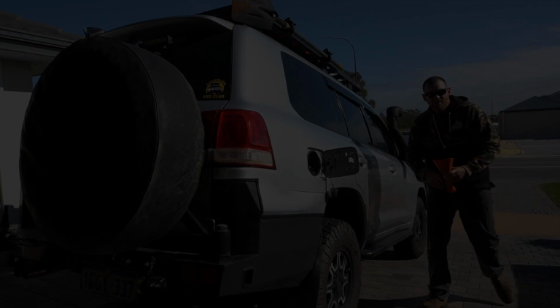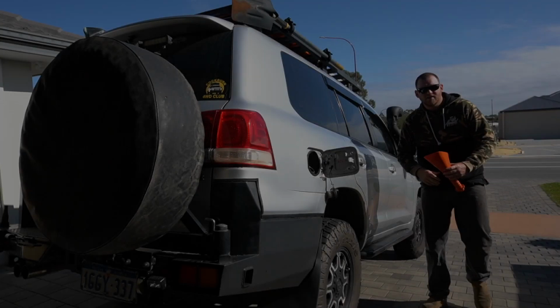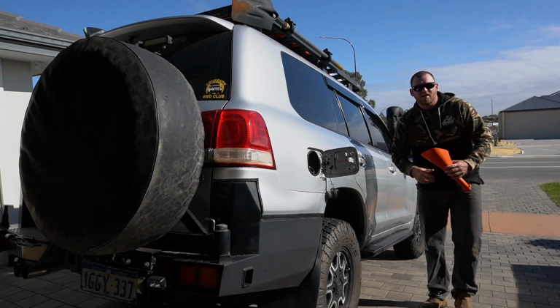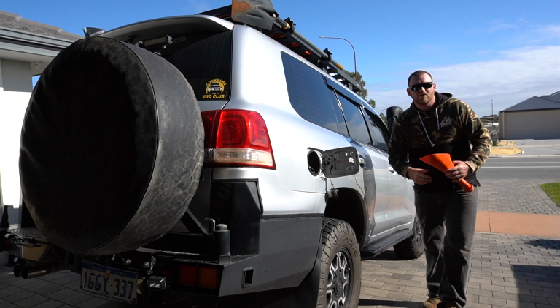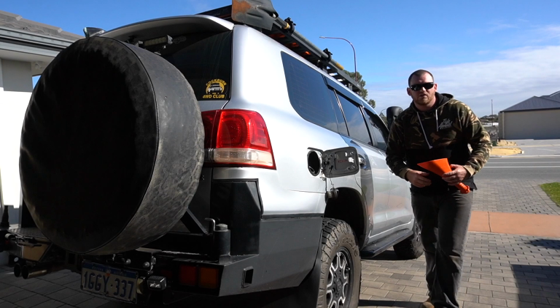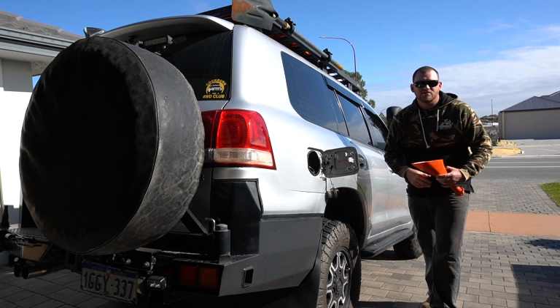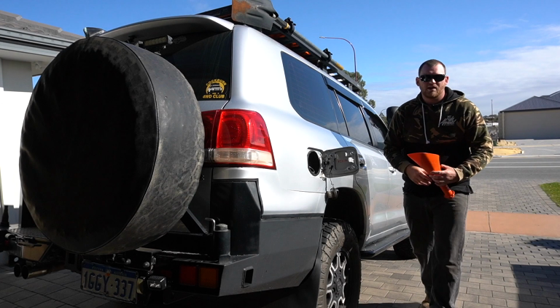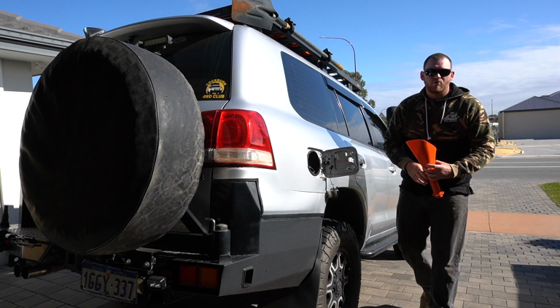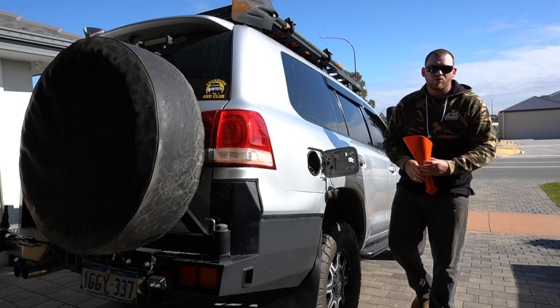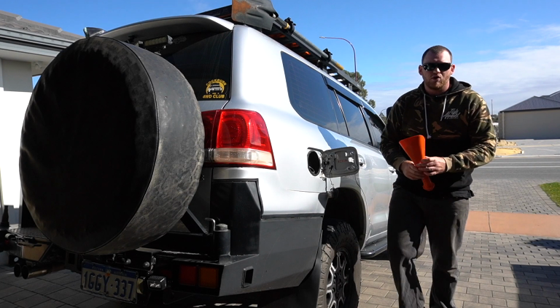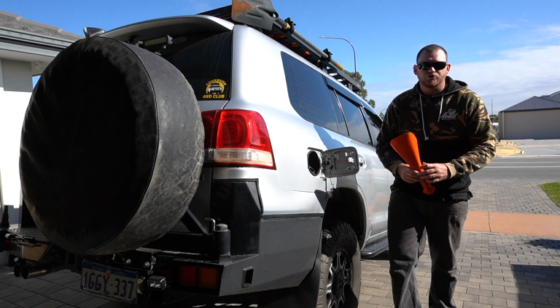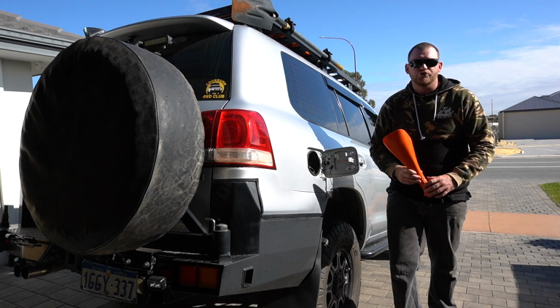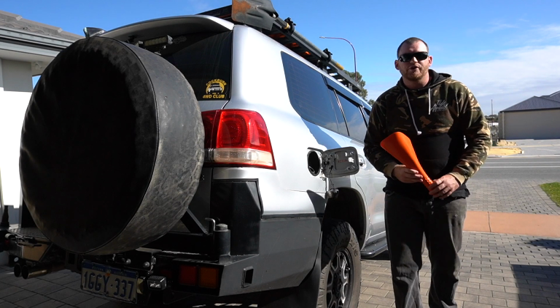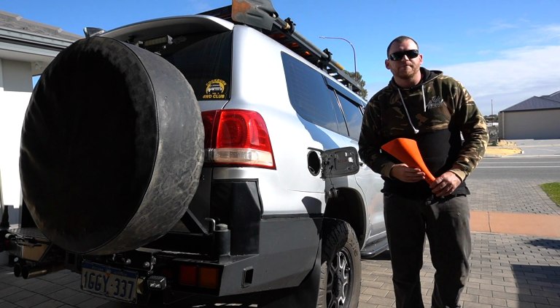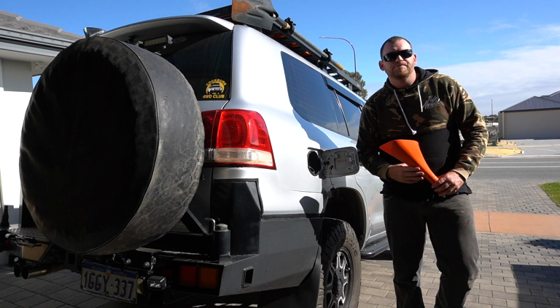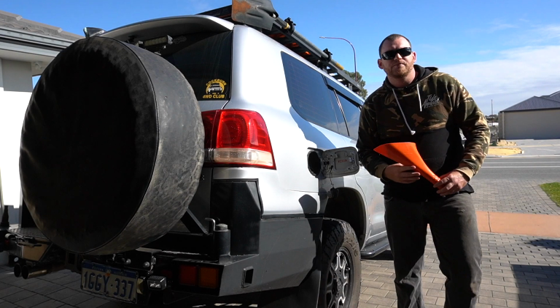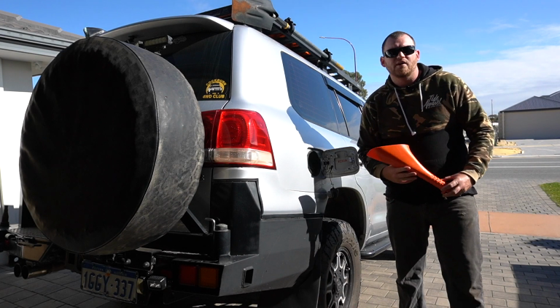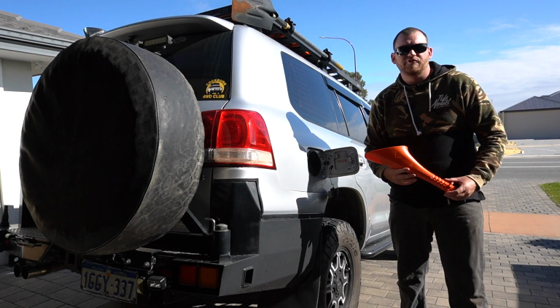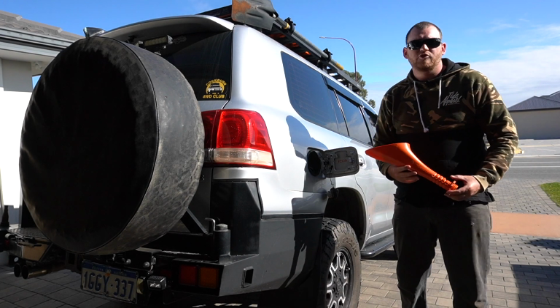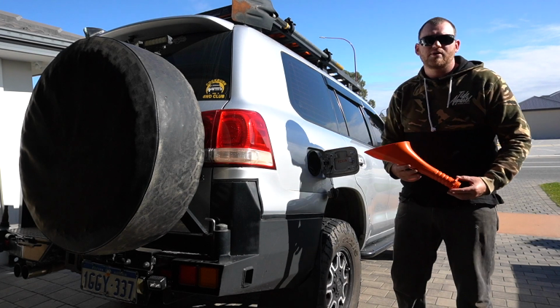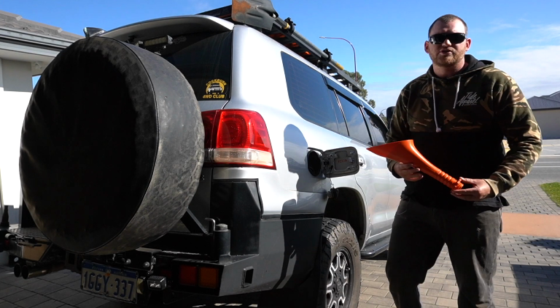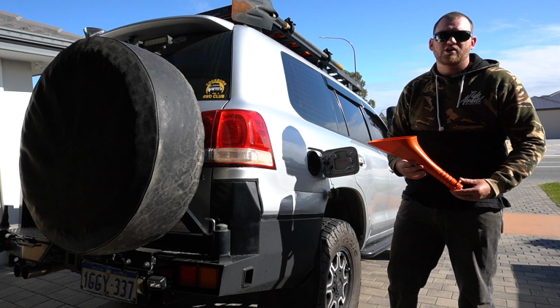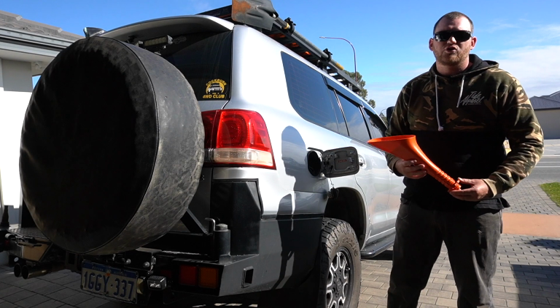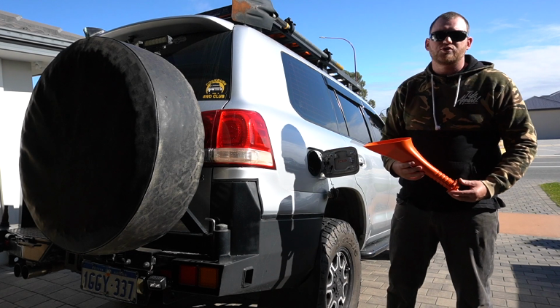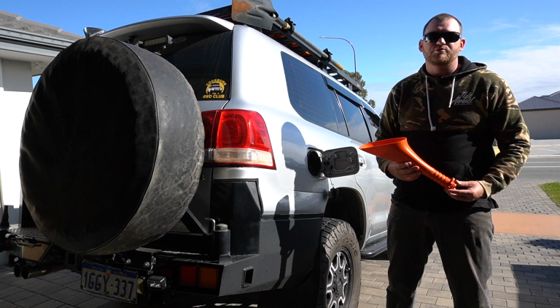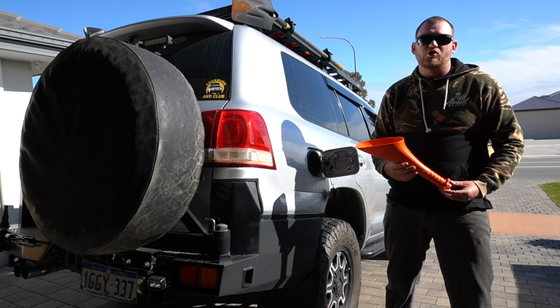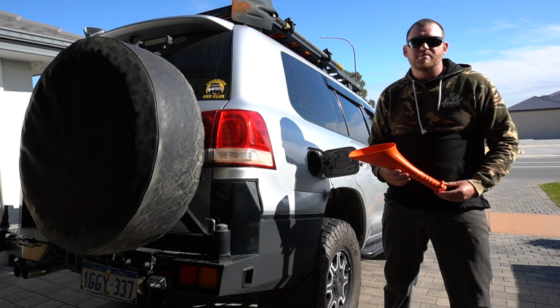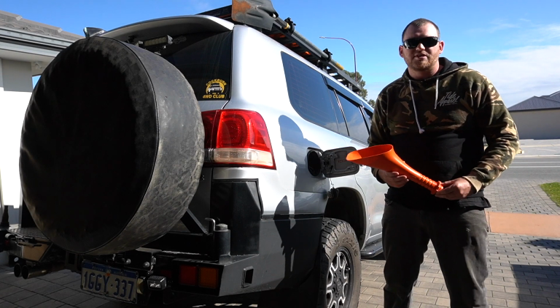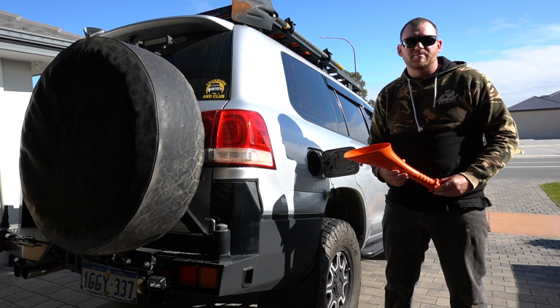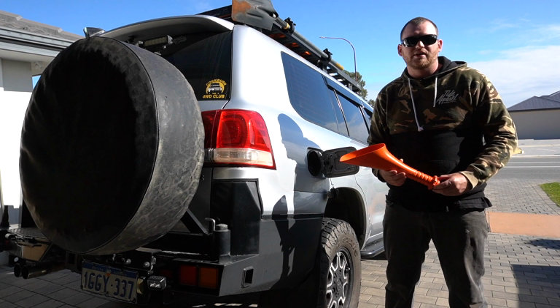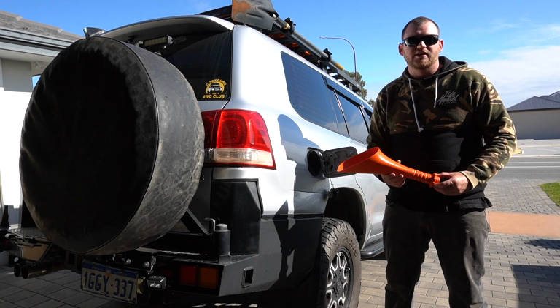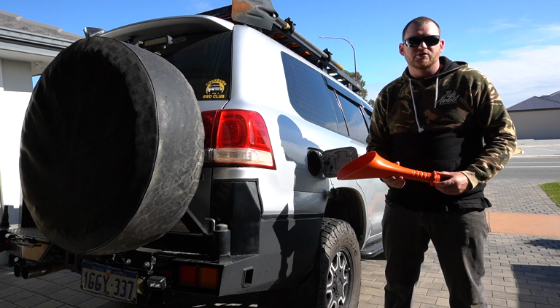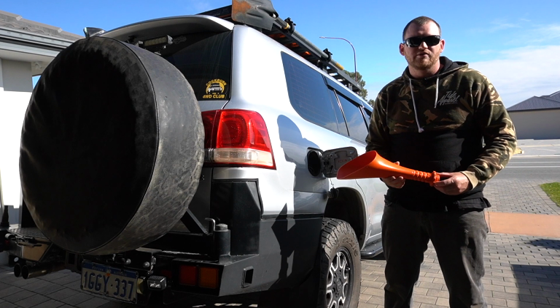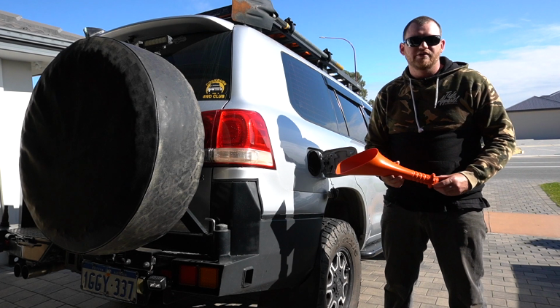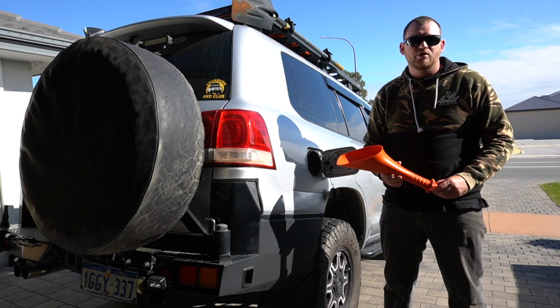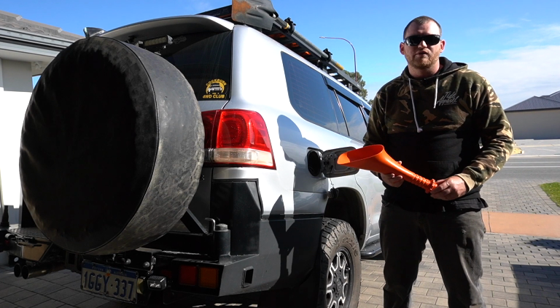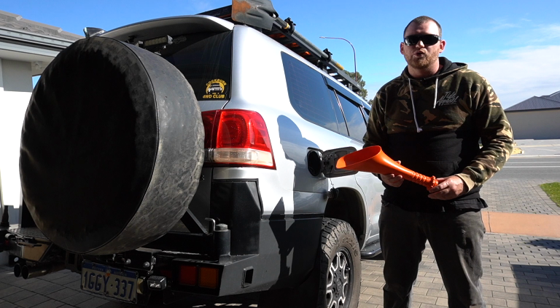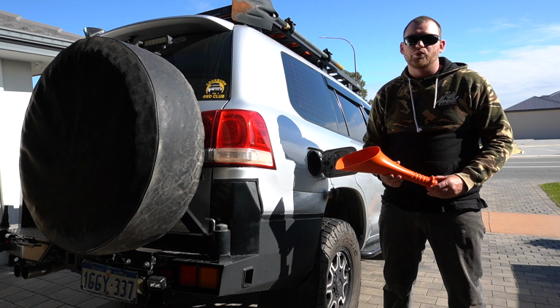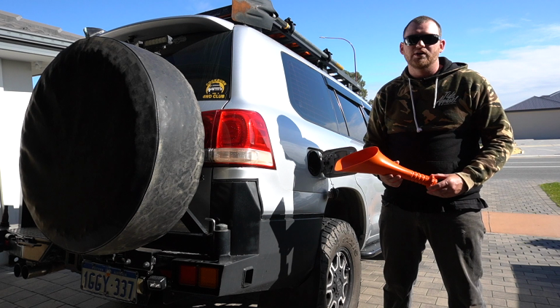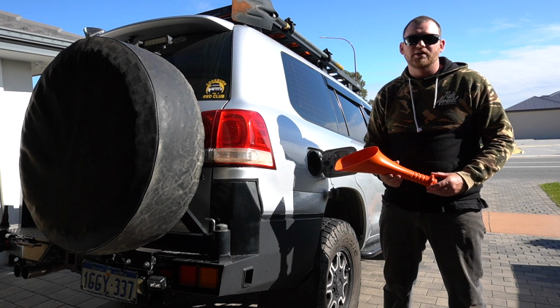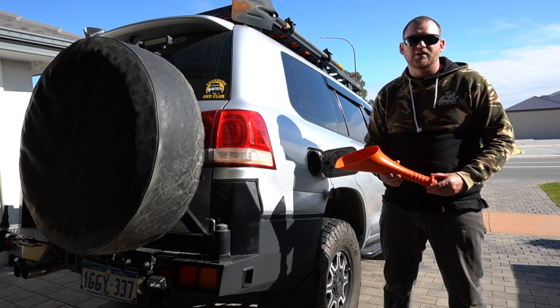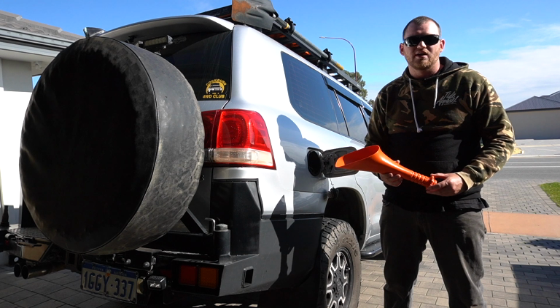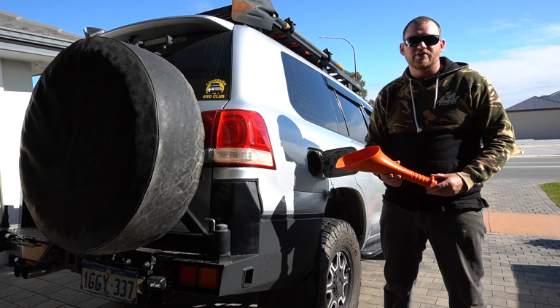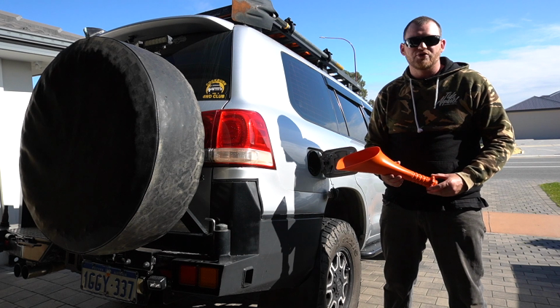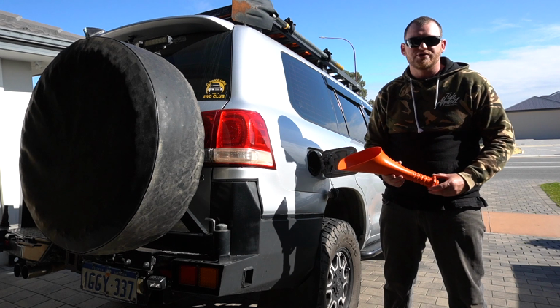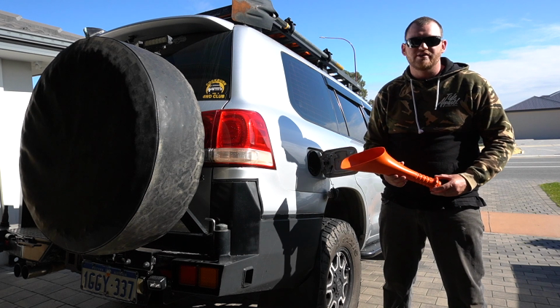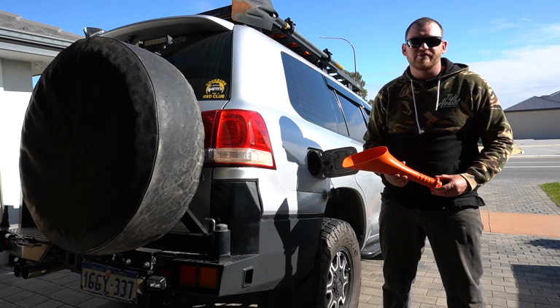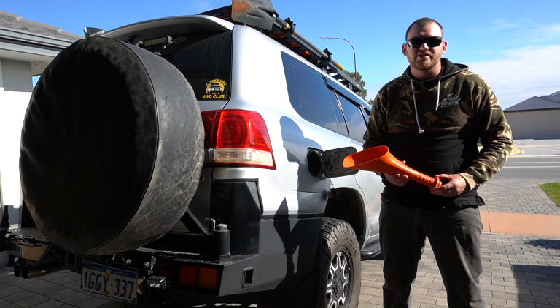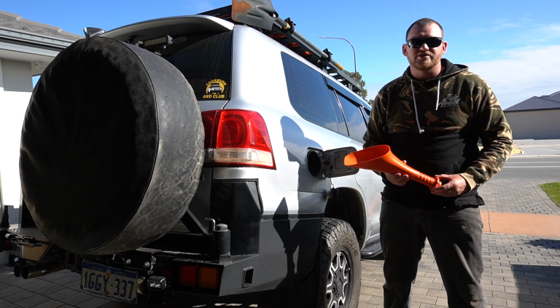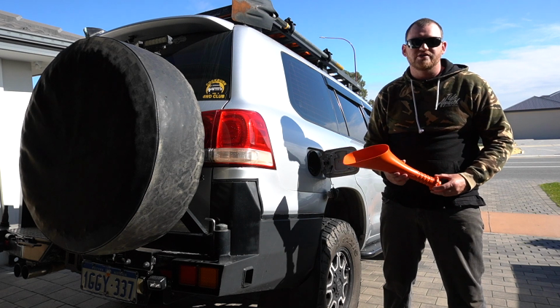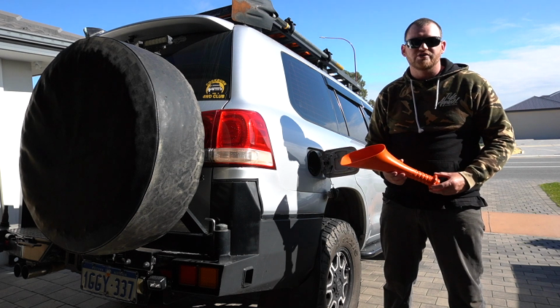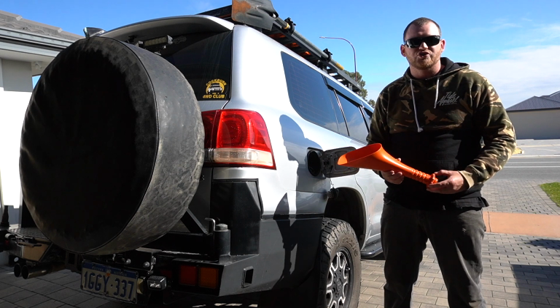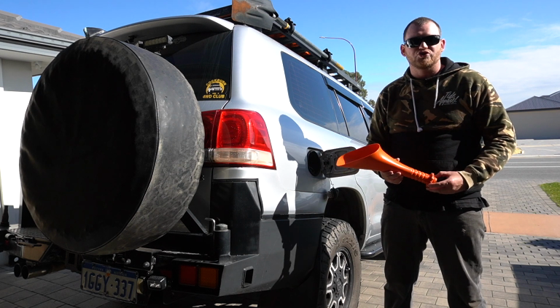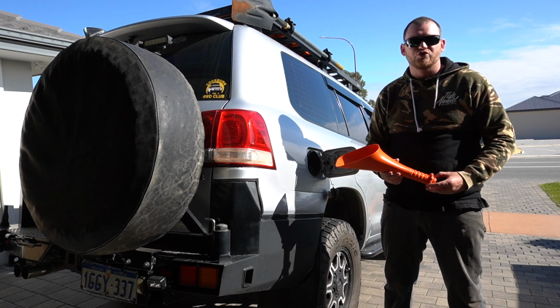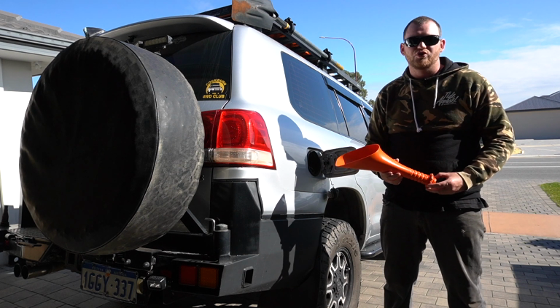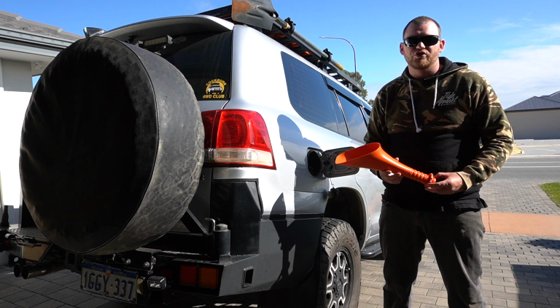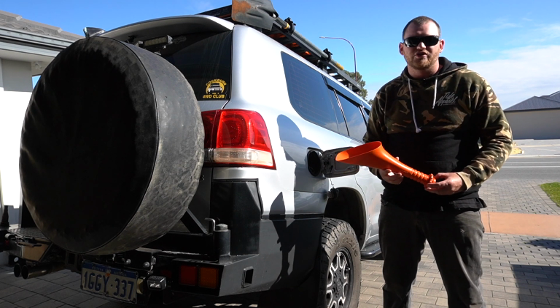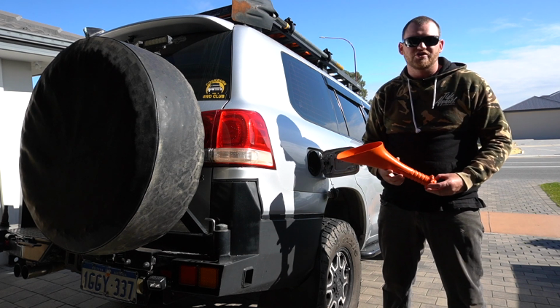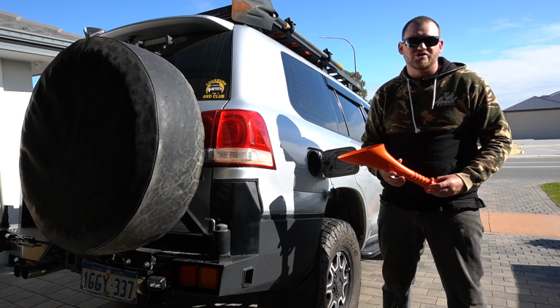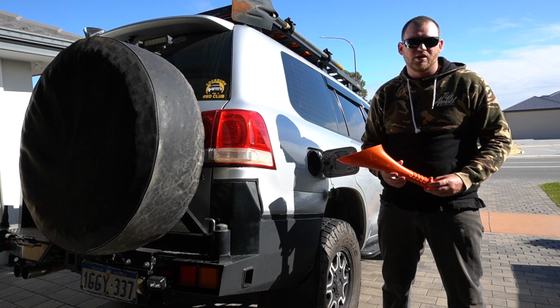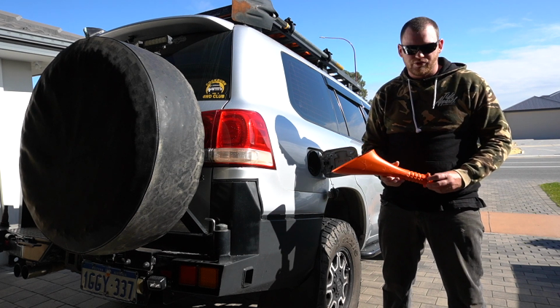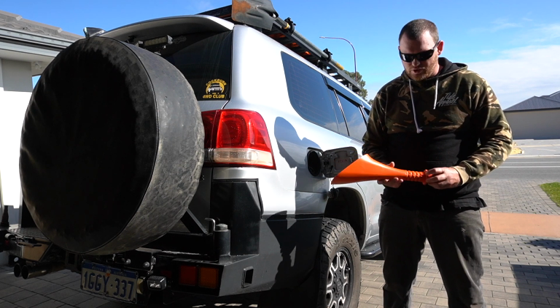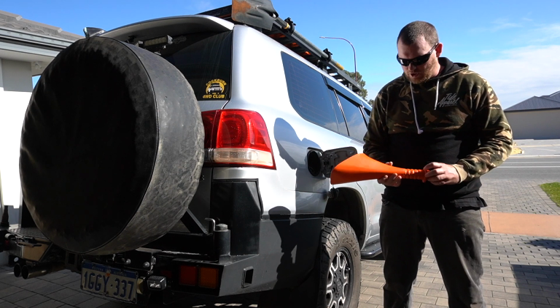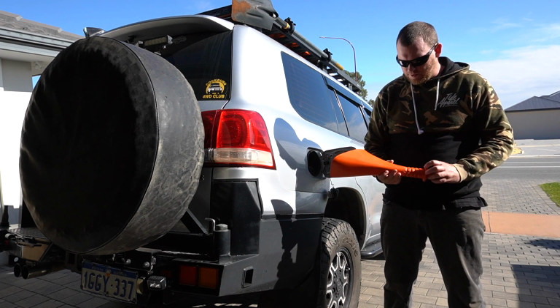G'day guys, Cam from Wild Touring. A few months ago, a subscriber sent me a link to a video of a really clever Aussie invention that's just too good not to share with you lot.